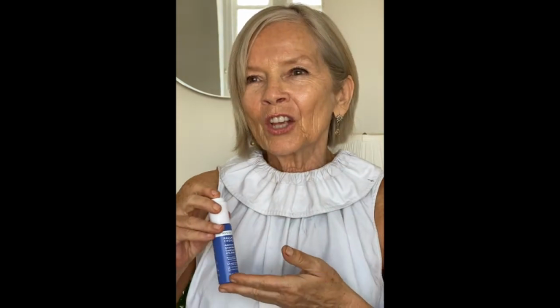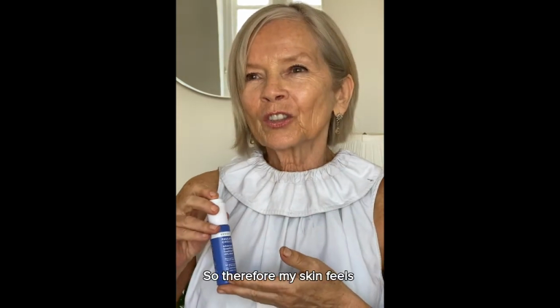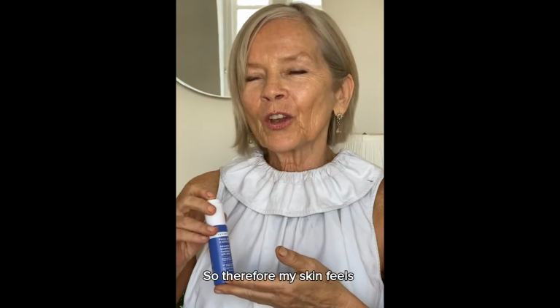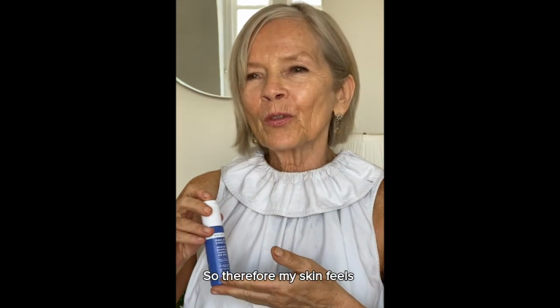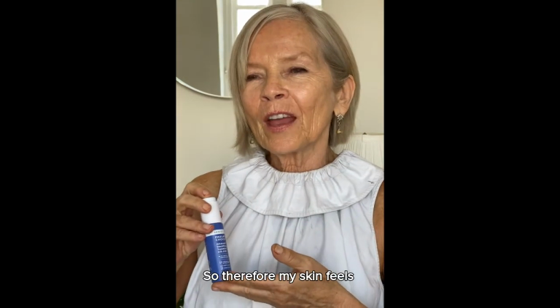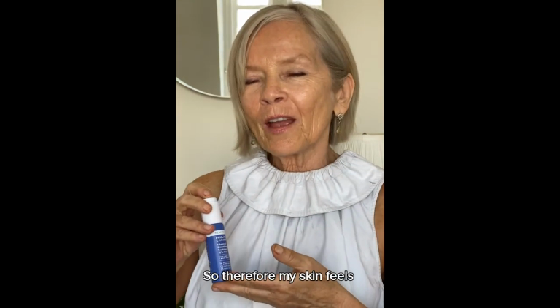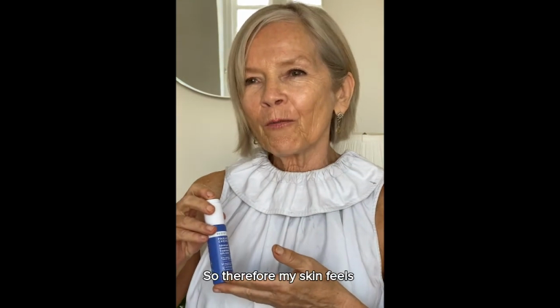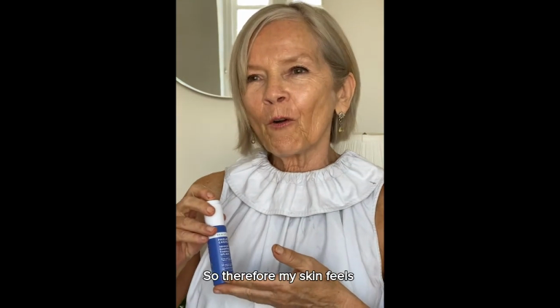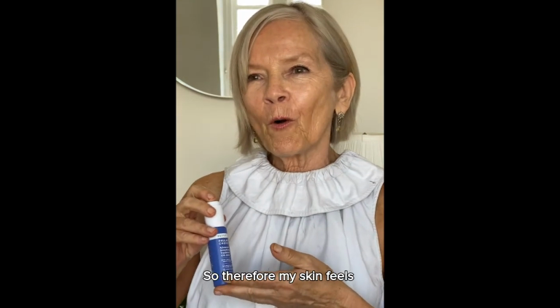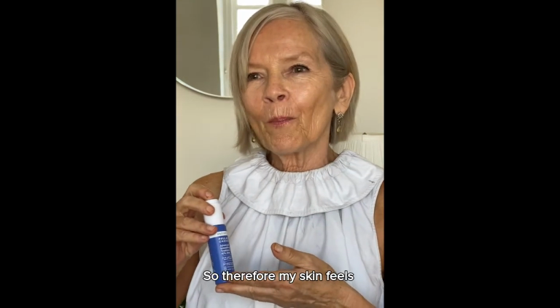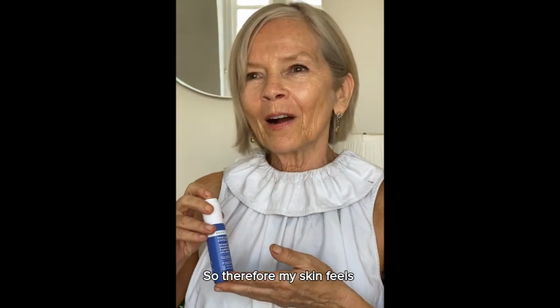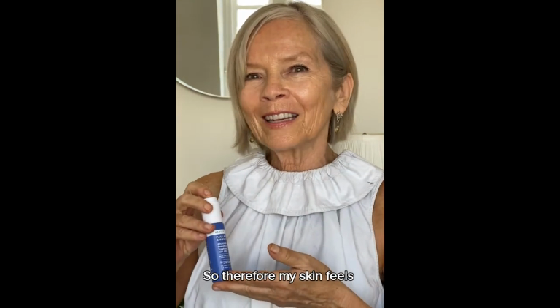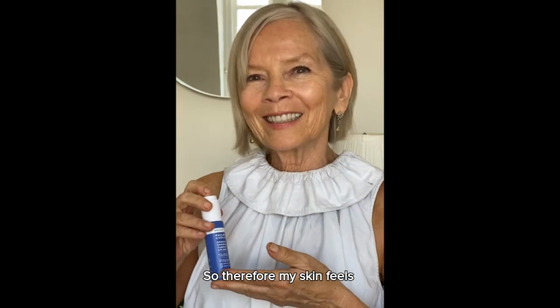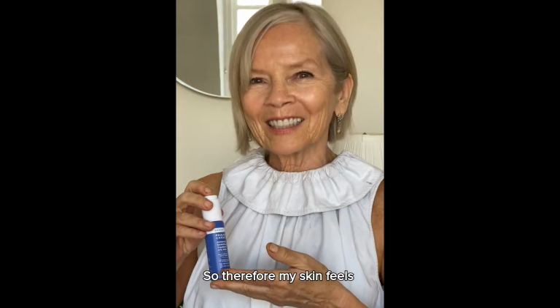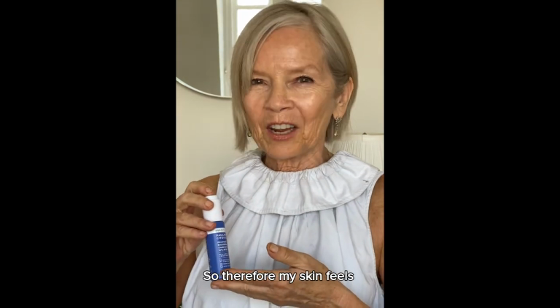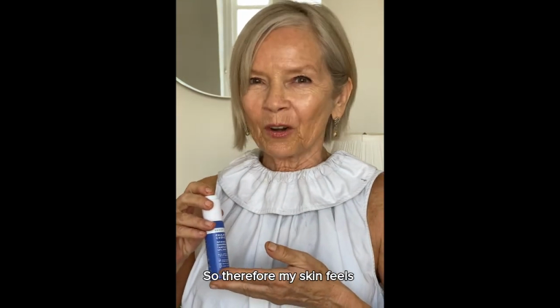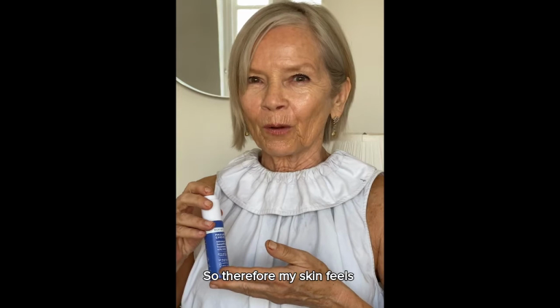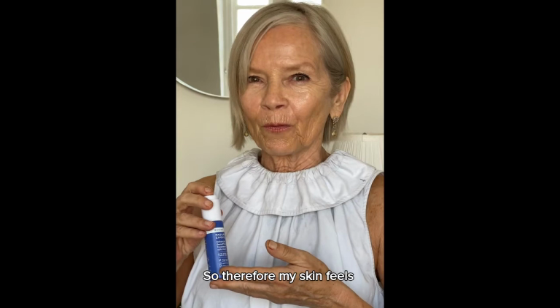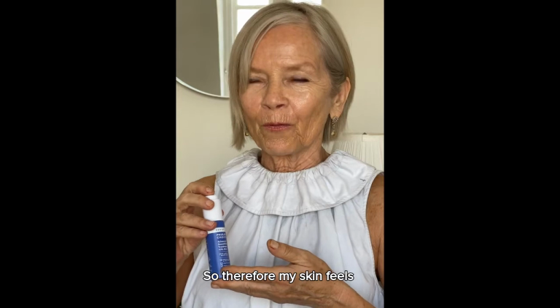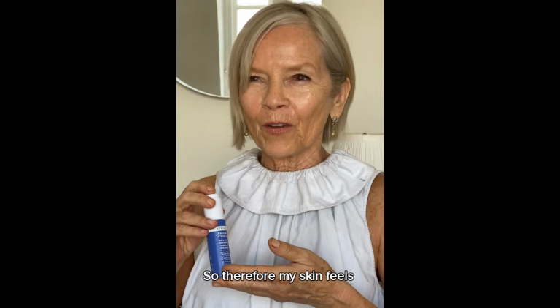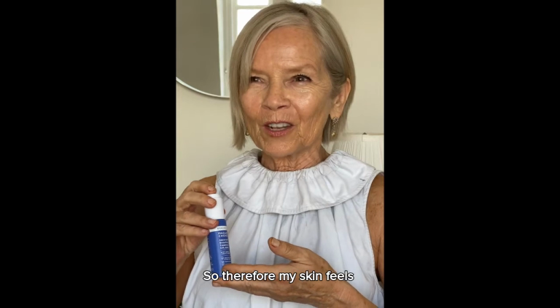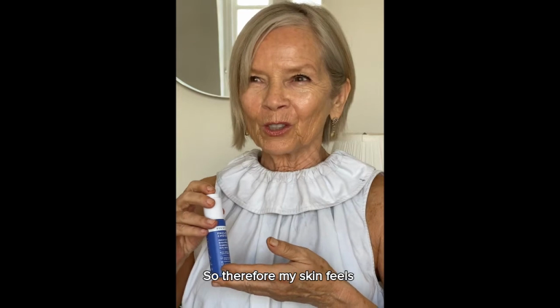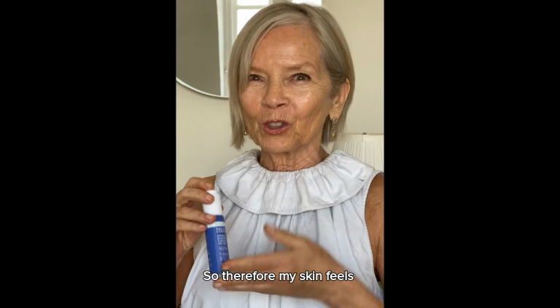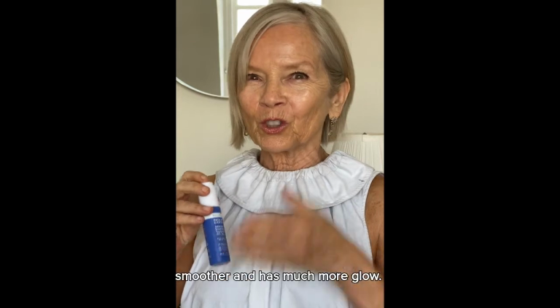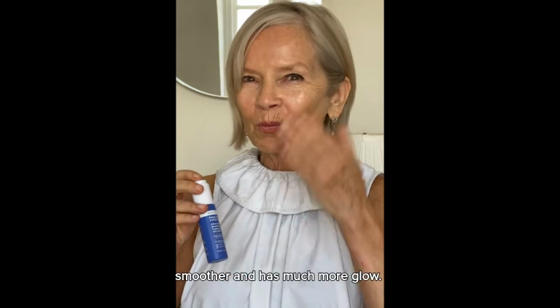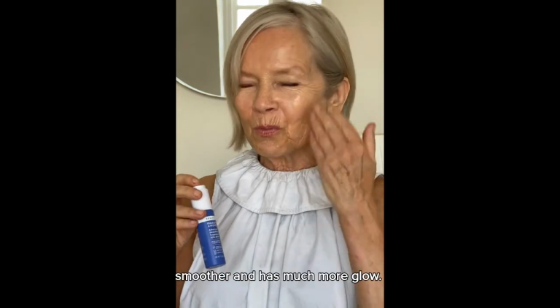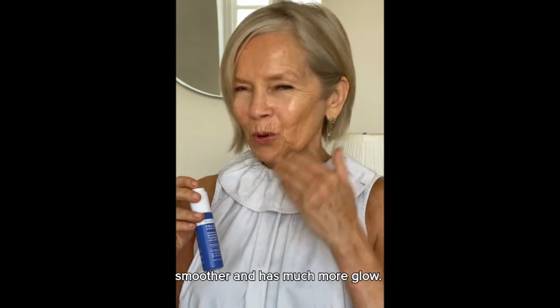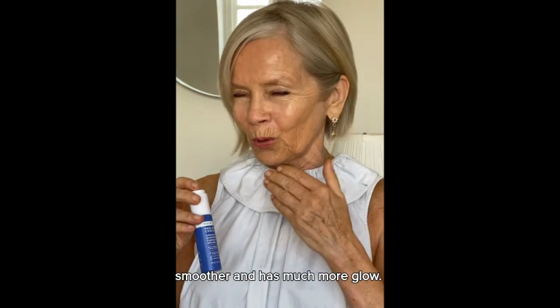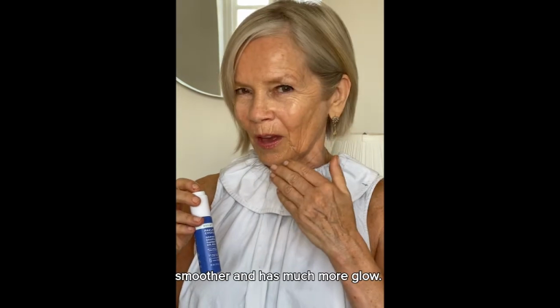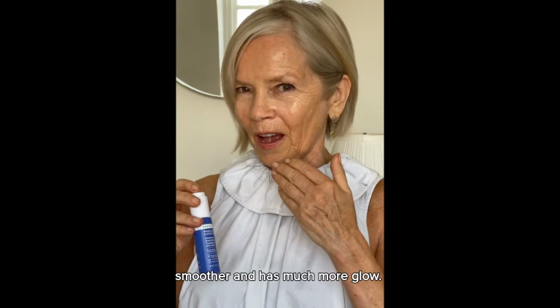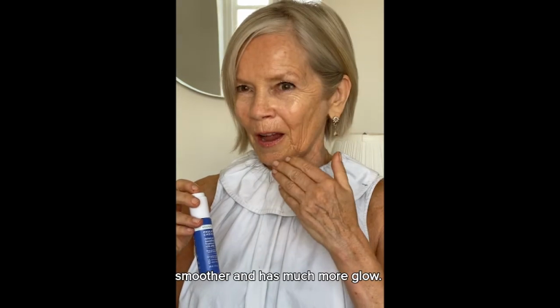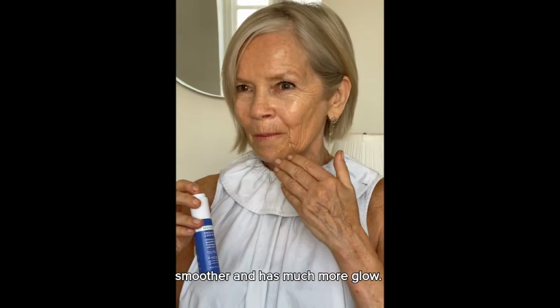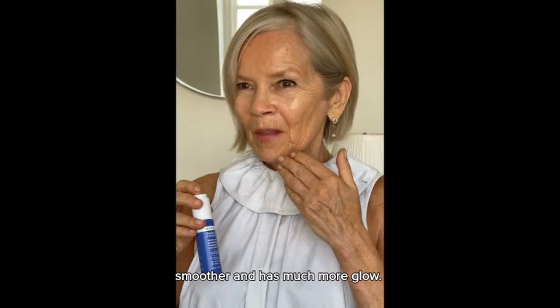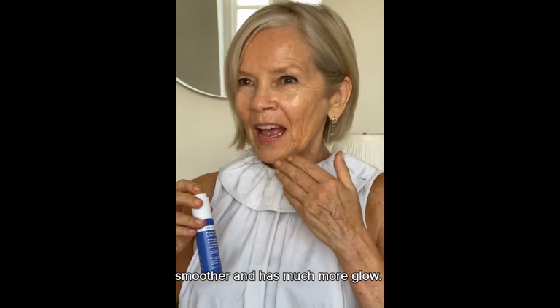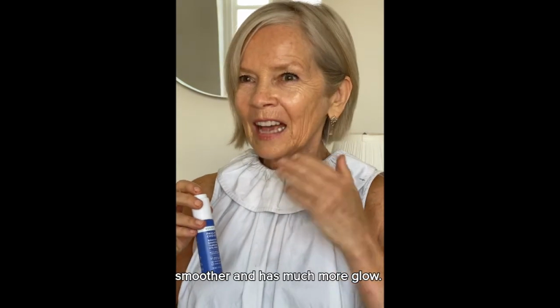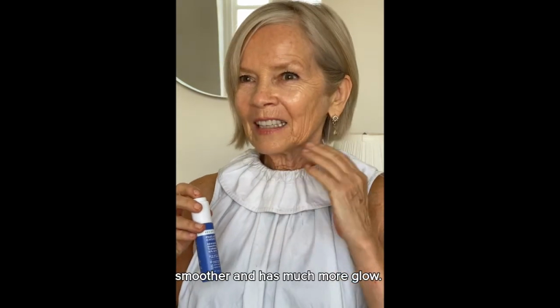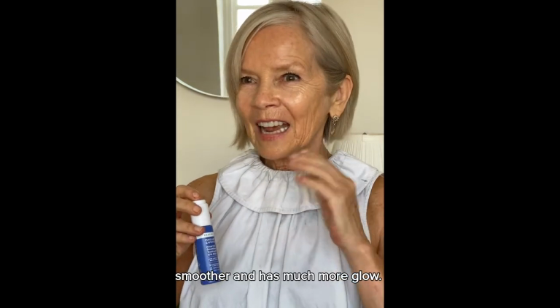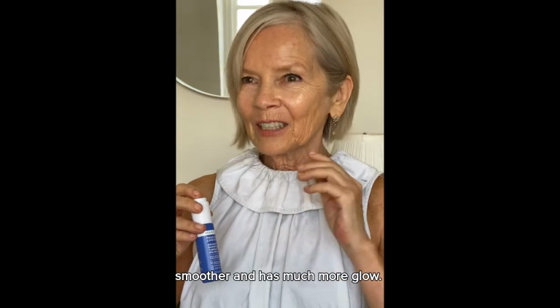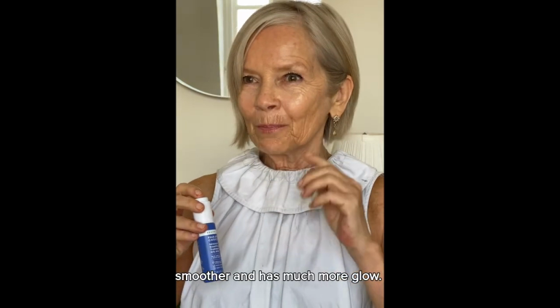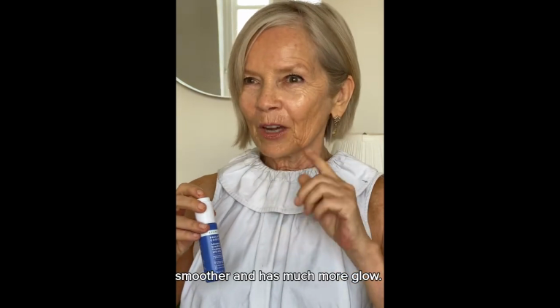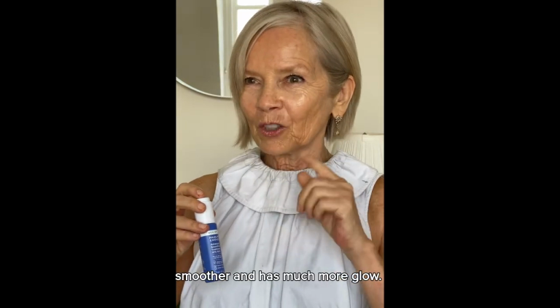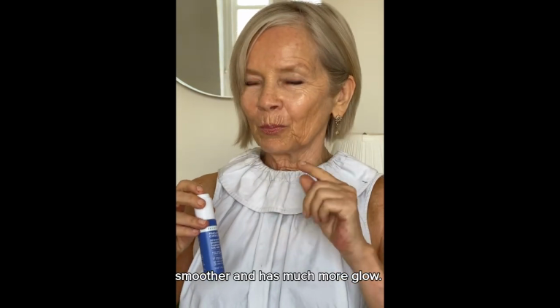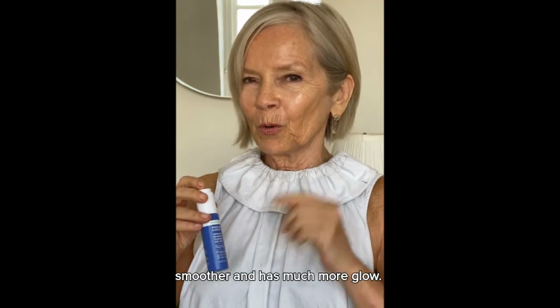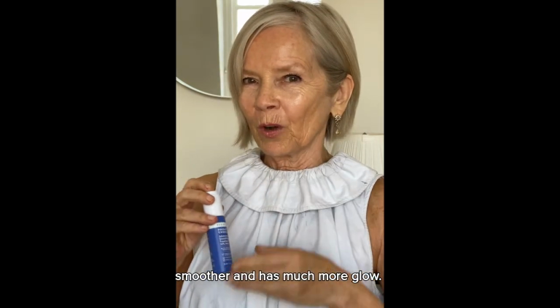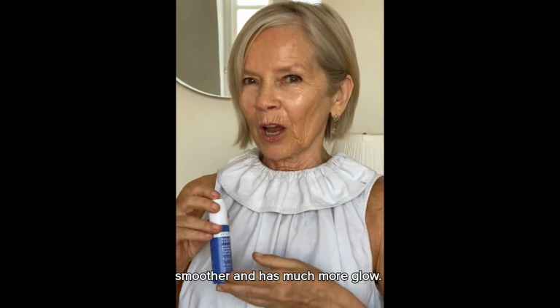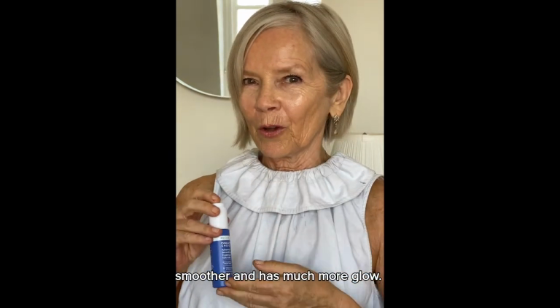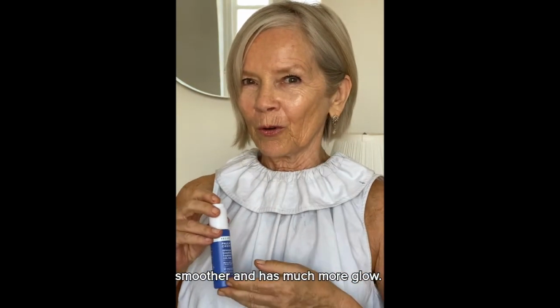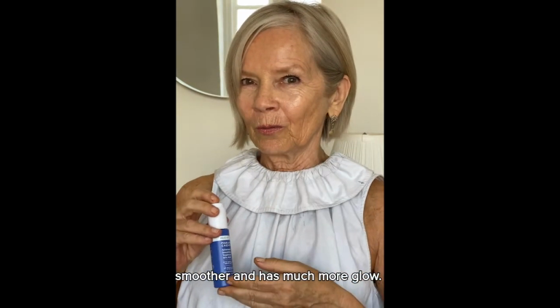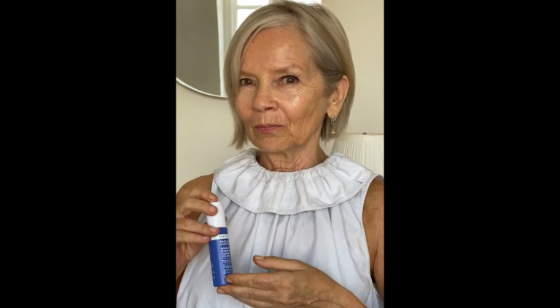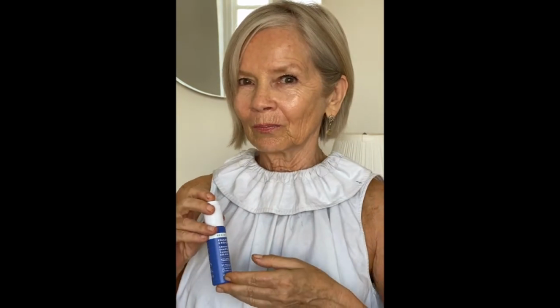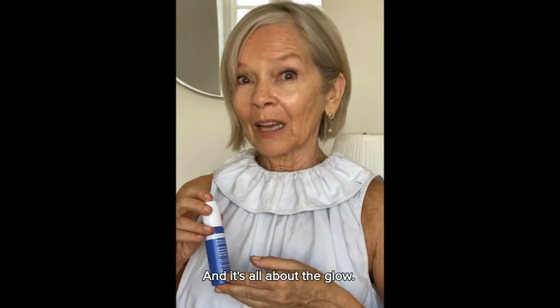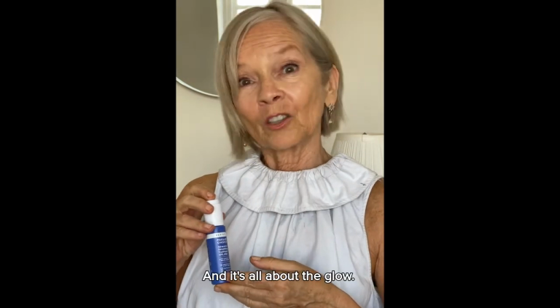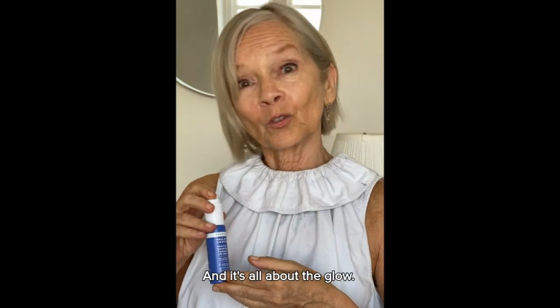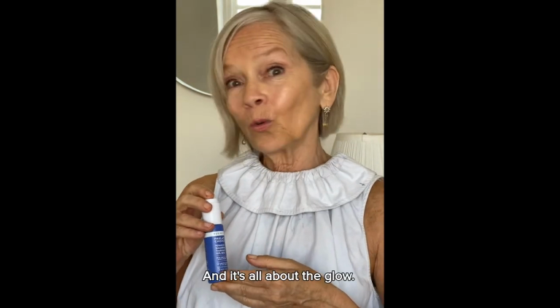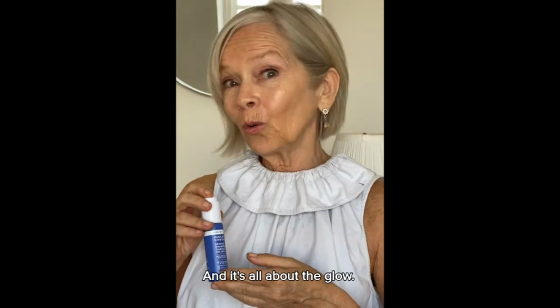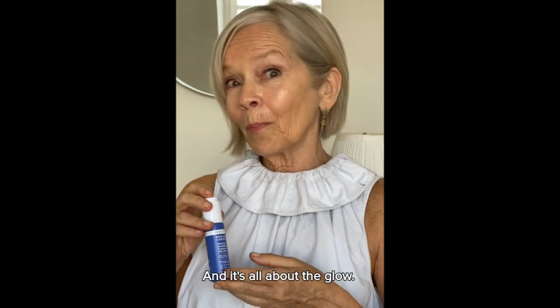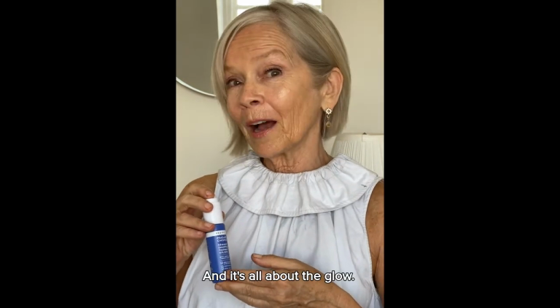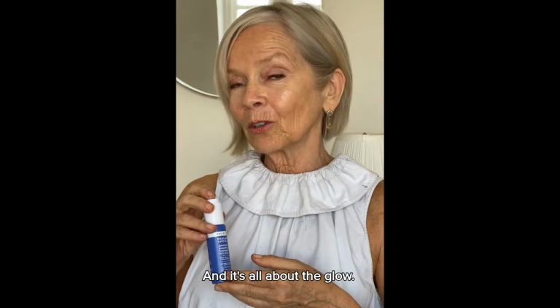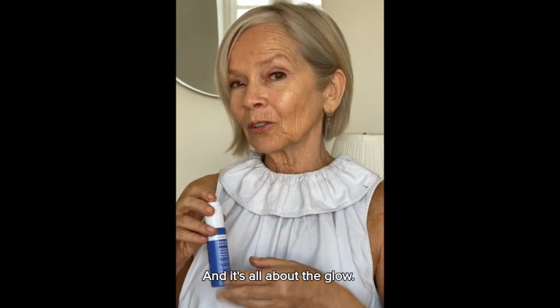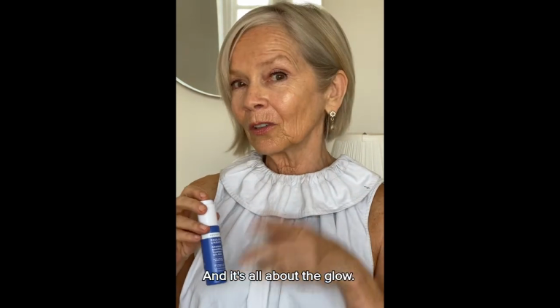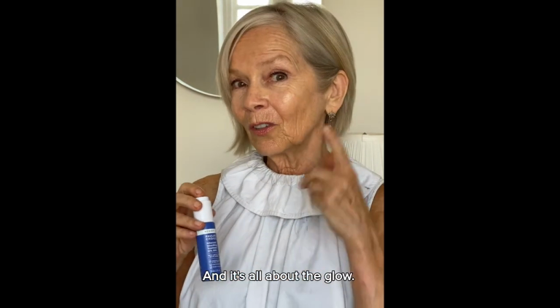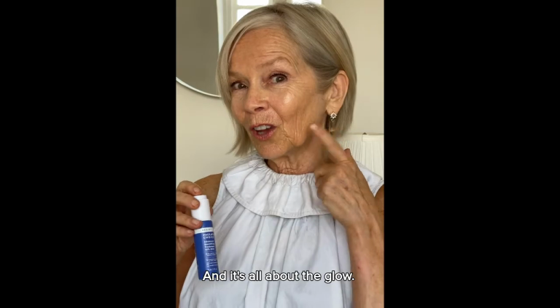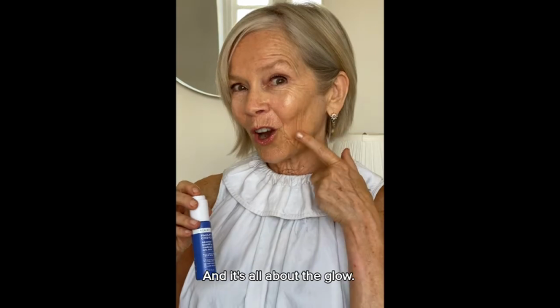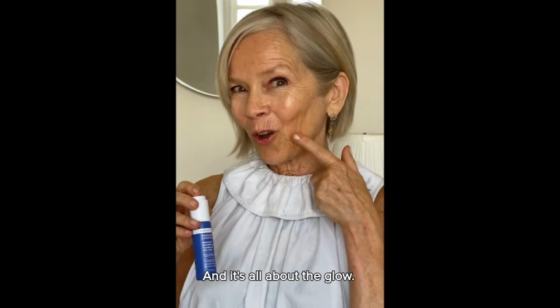So therefore my skin feels smoother and has much more glow, and it's all about the glow.